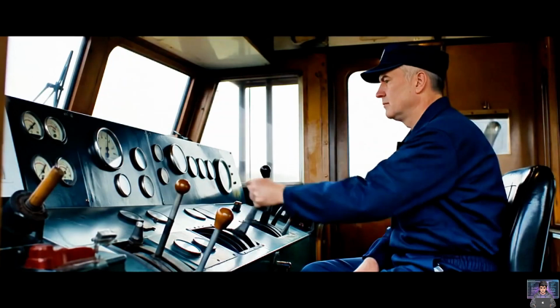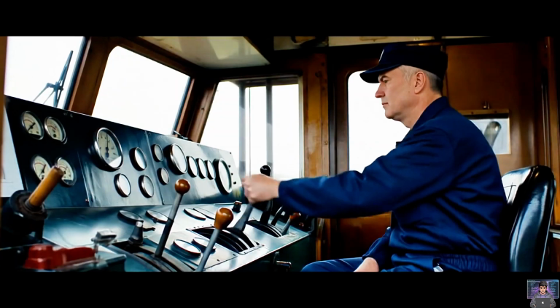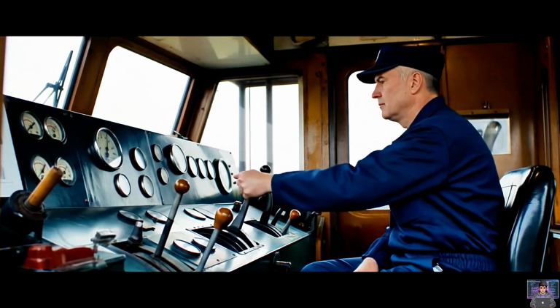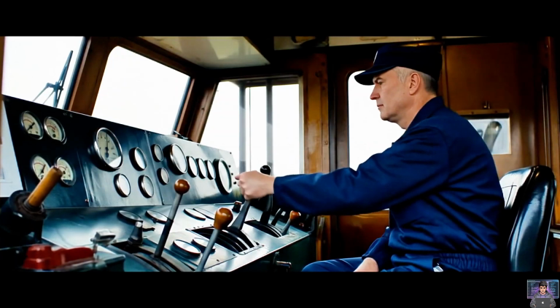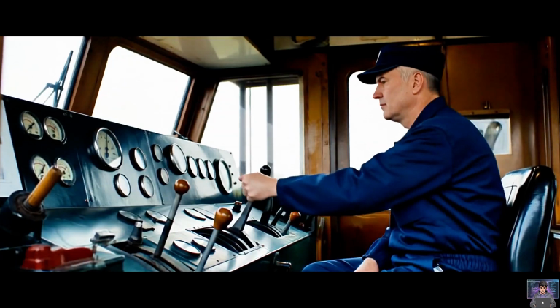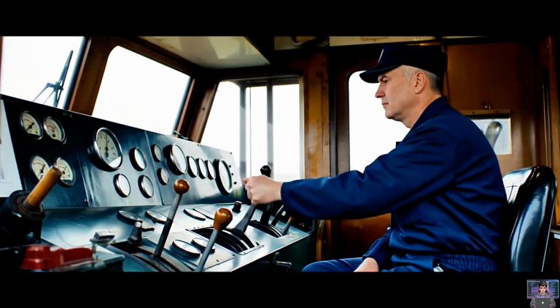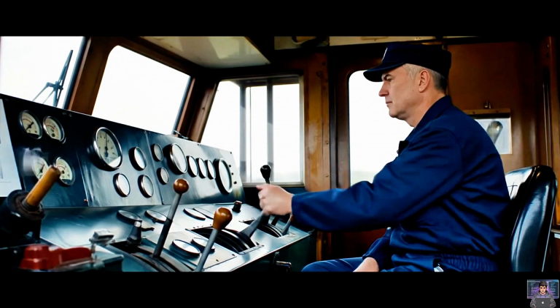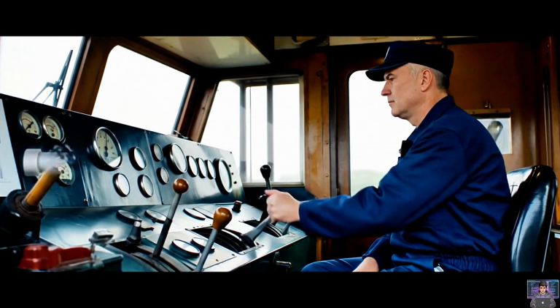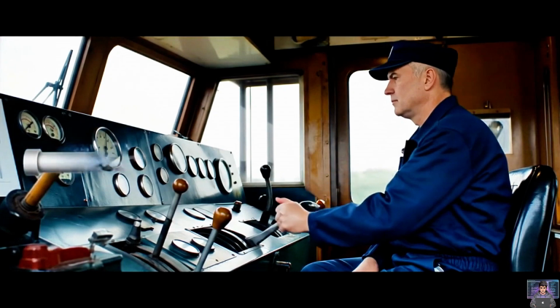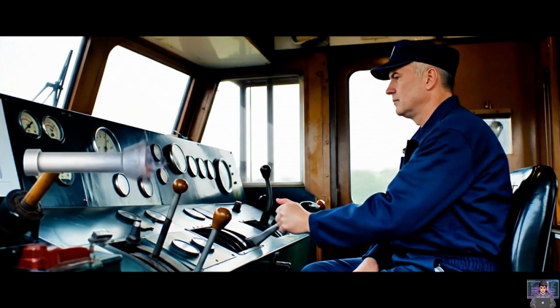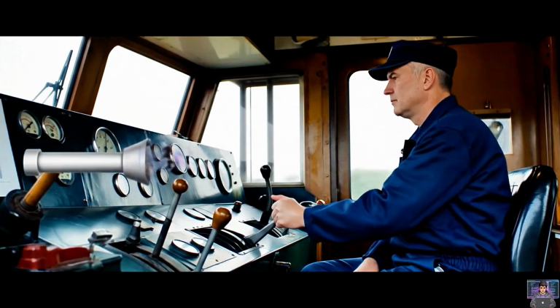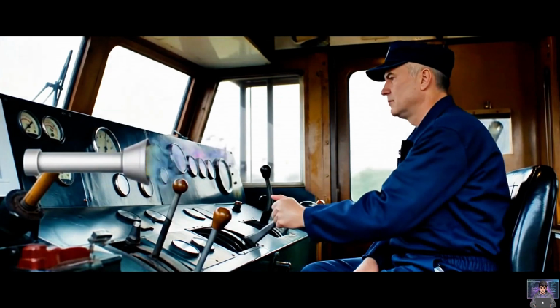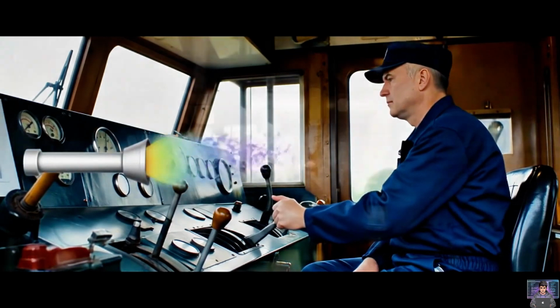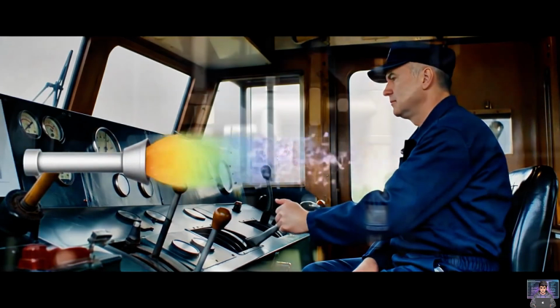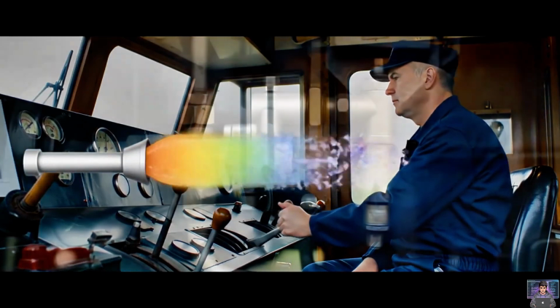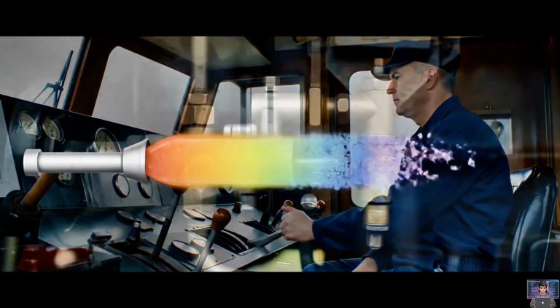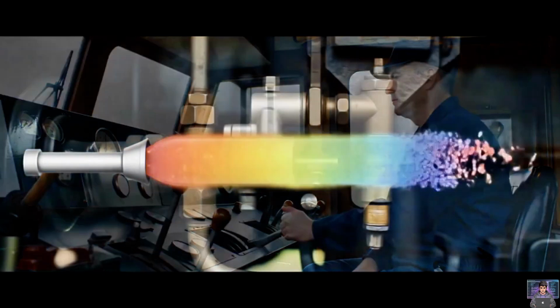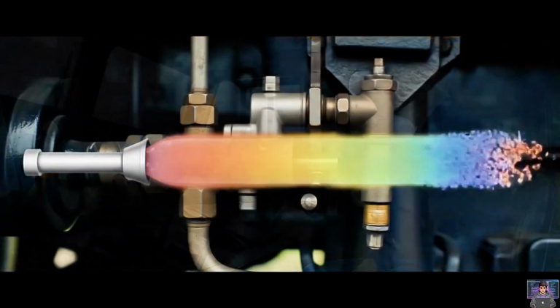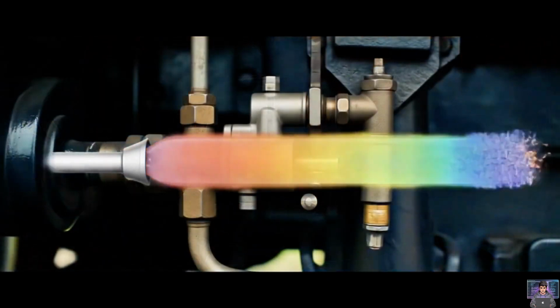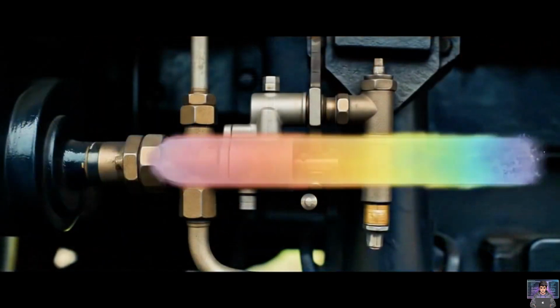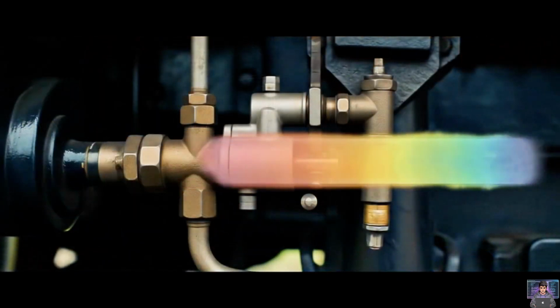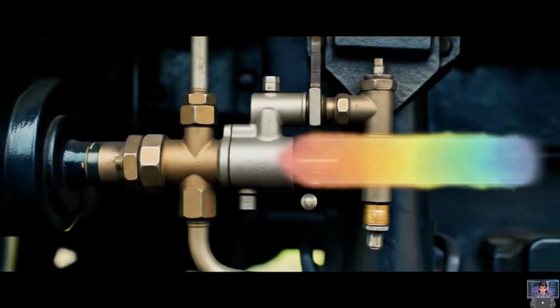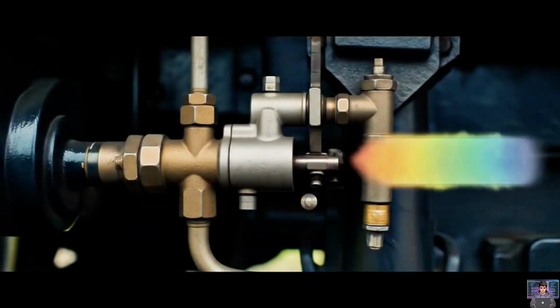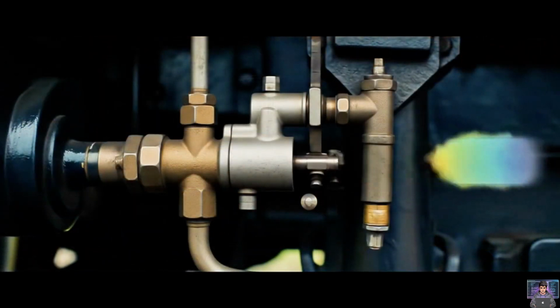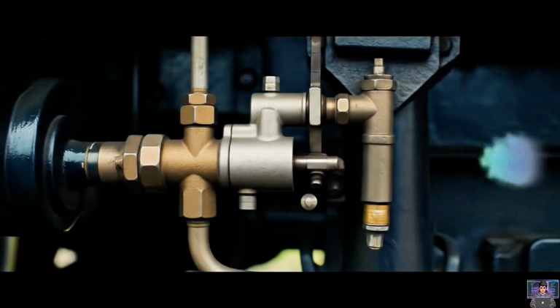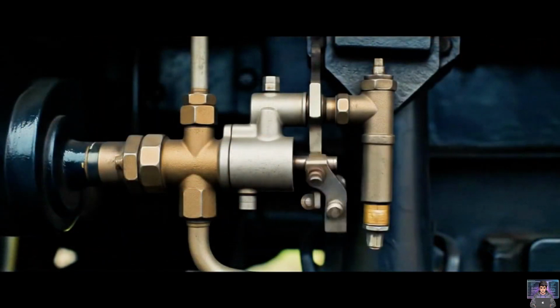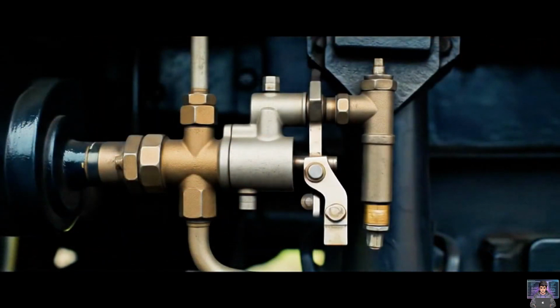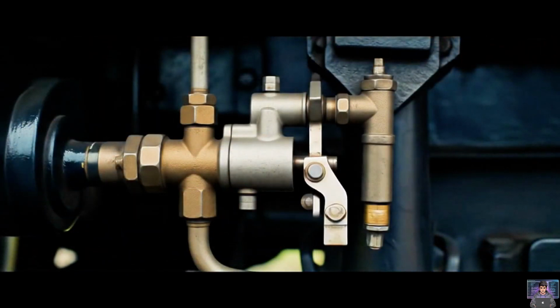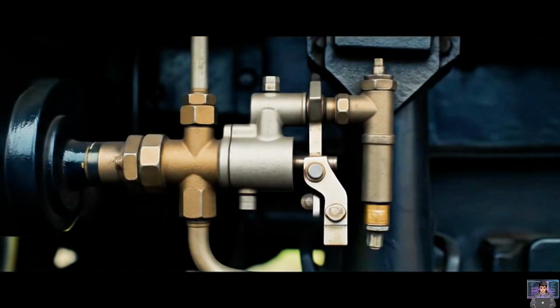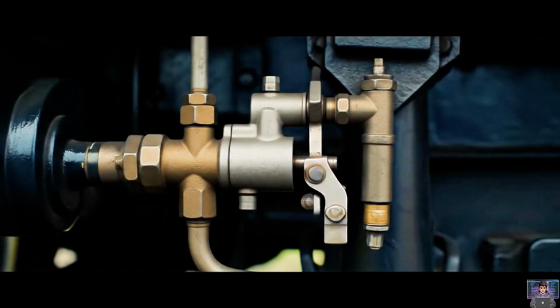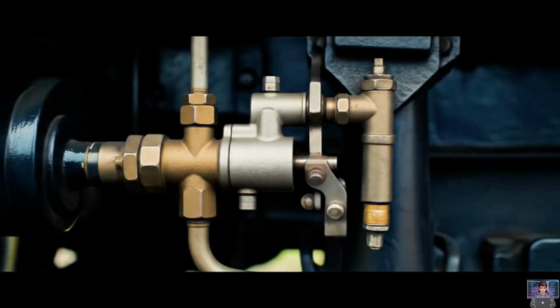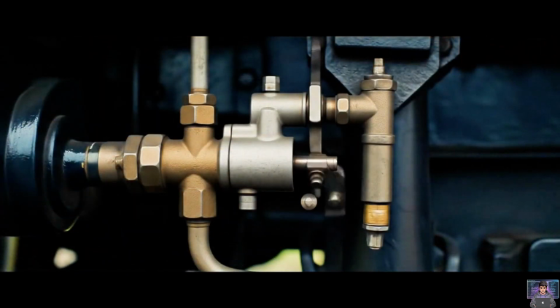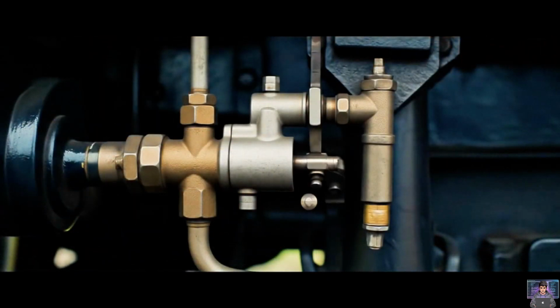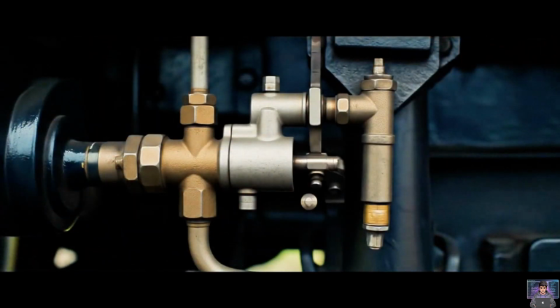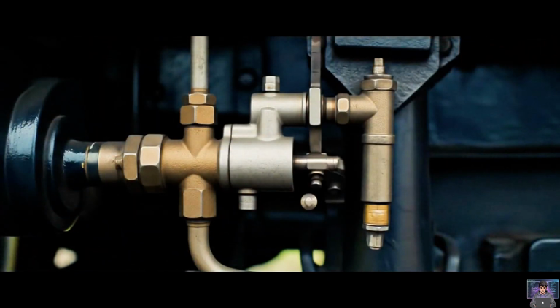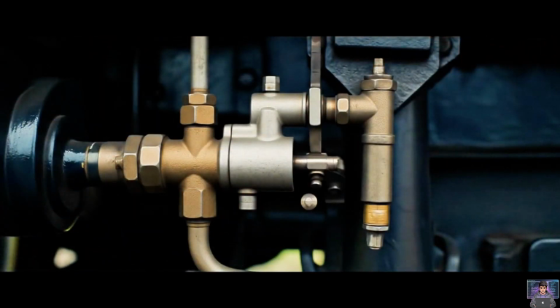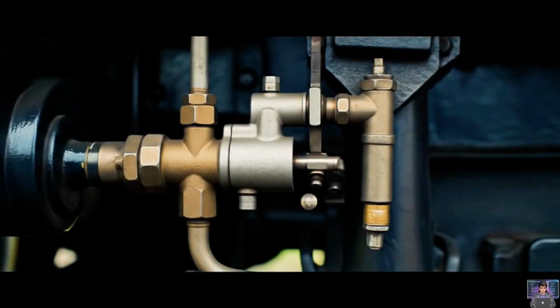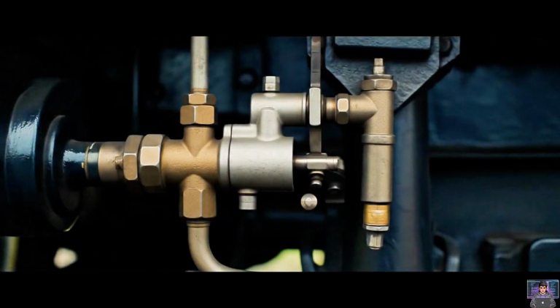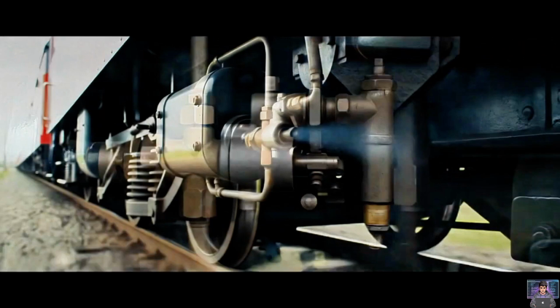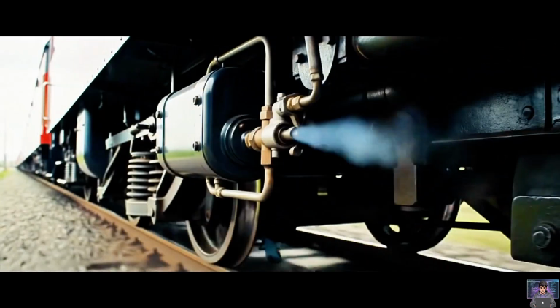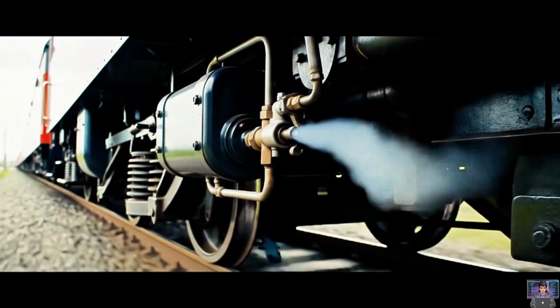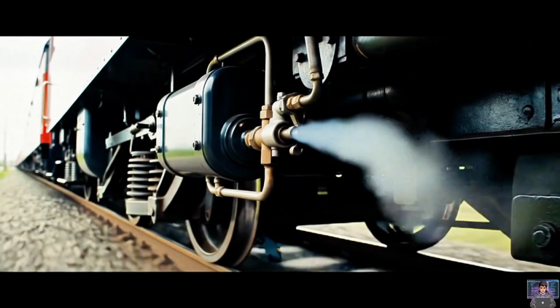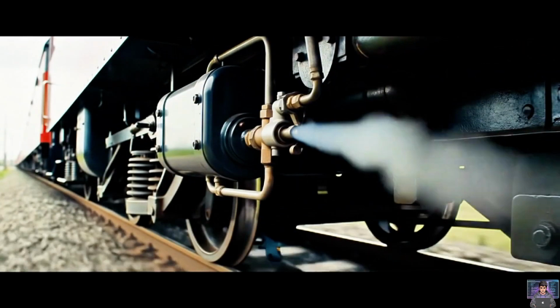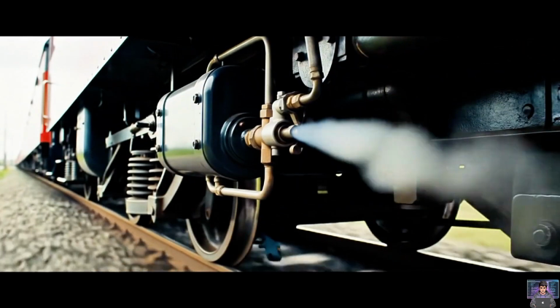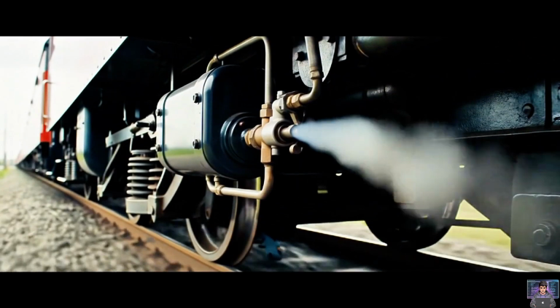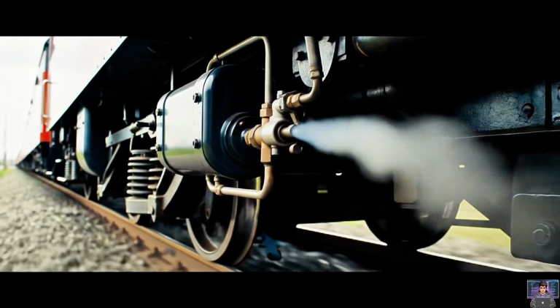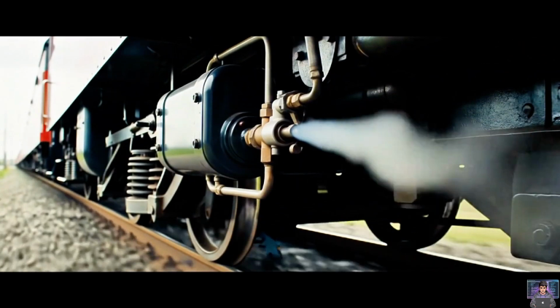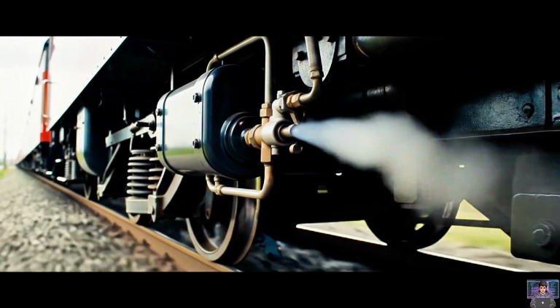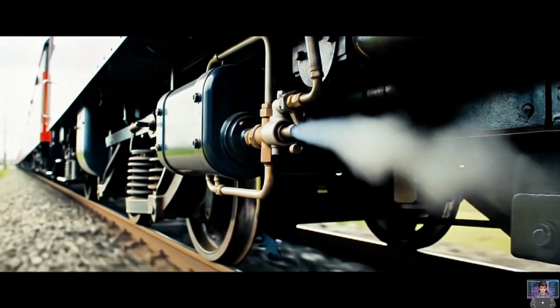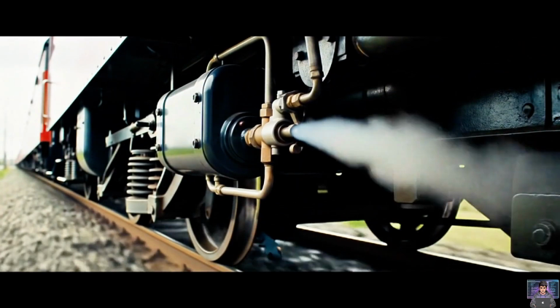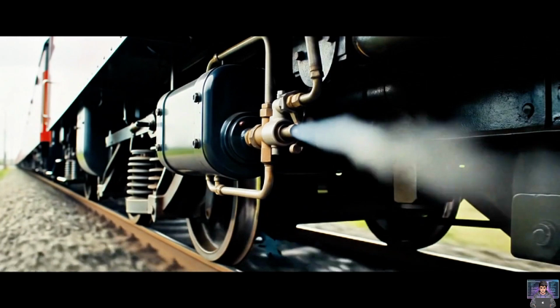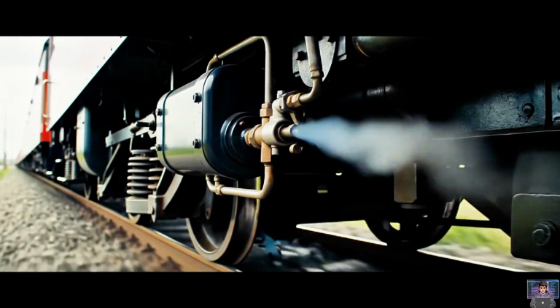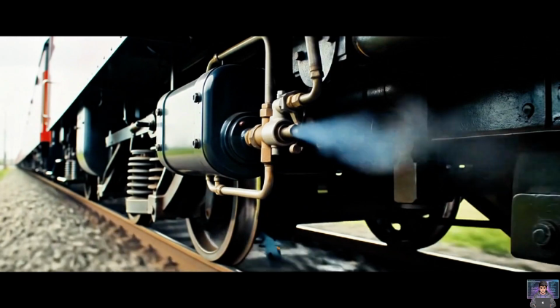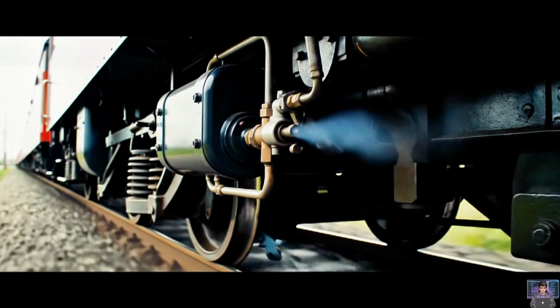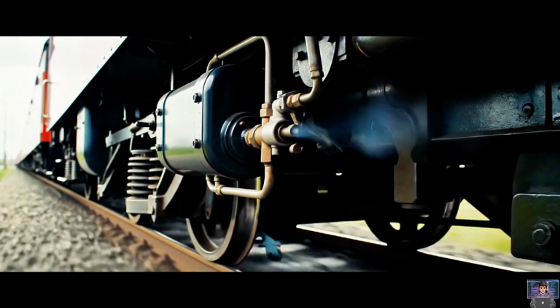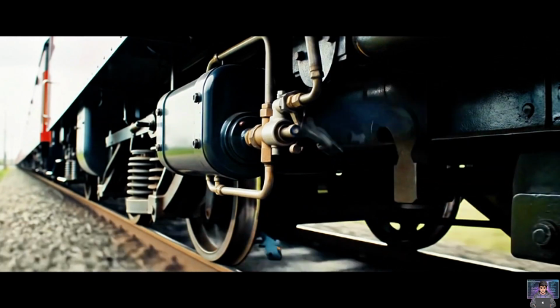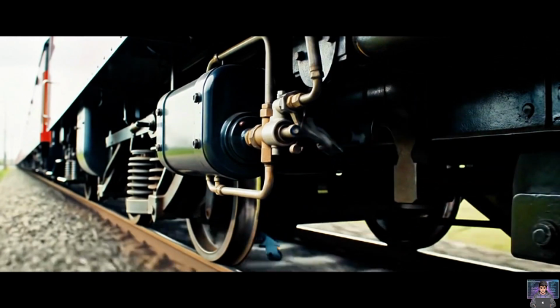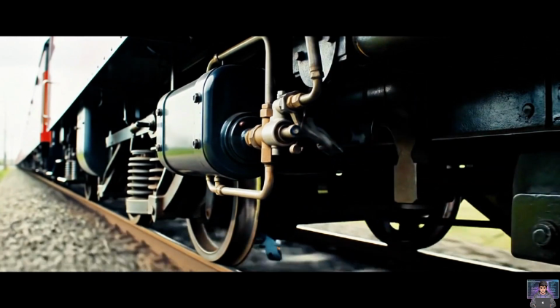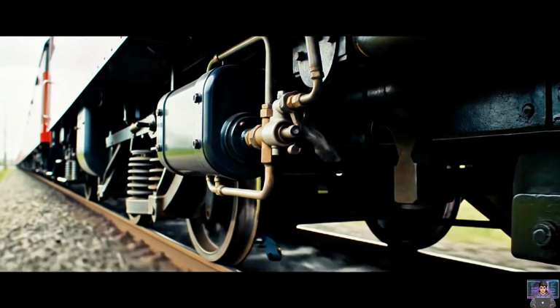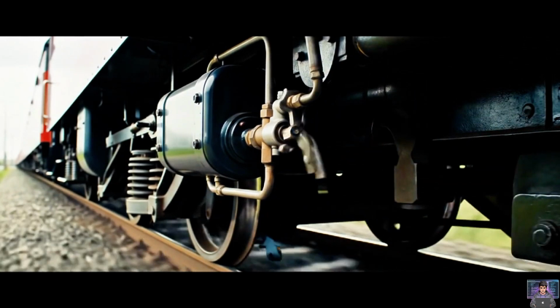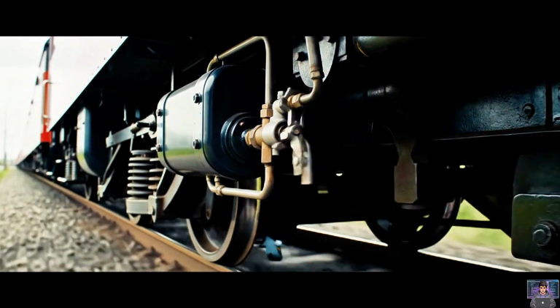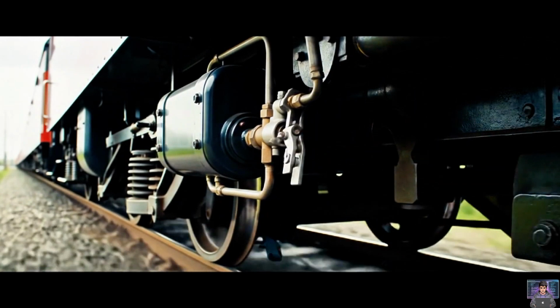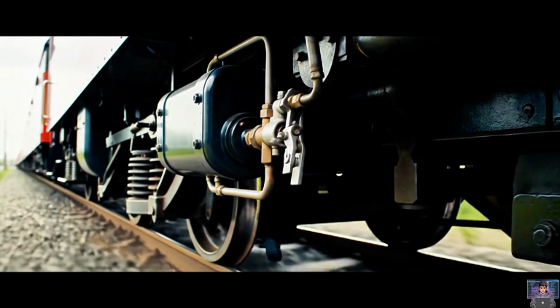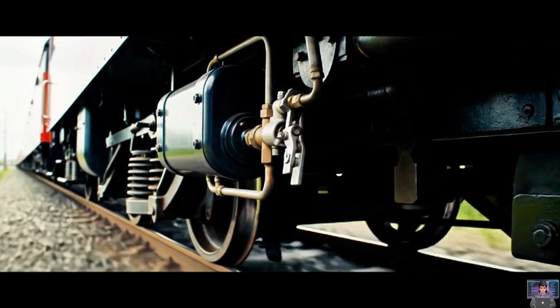Driver drops brake pipe pressure. Triple valve reacts. Air rushes to cylinder. Pads press wheels. Train slows.